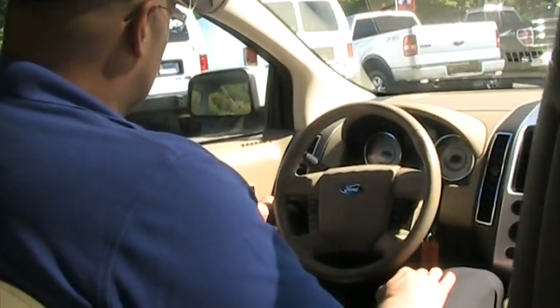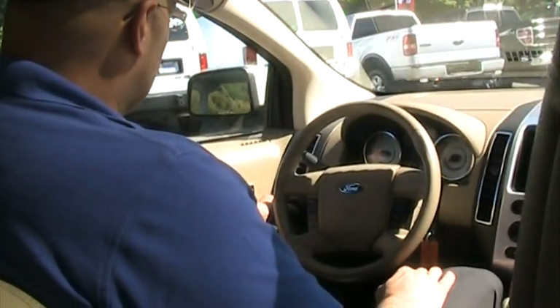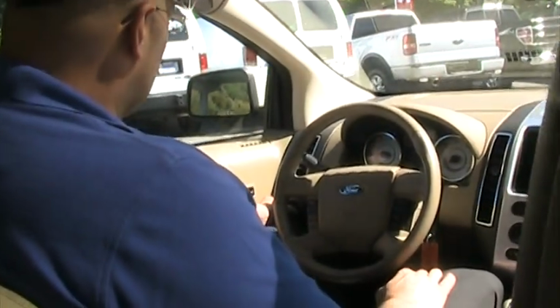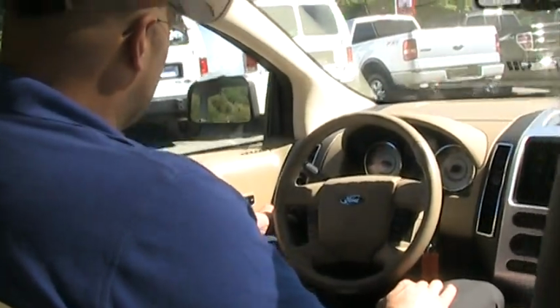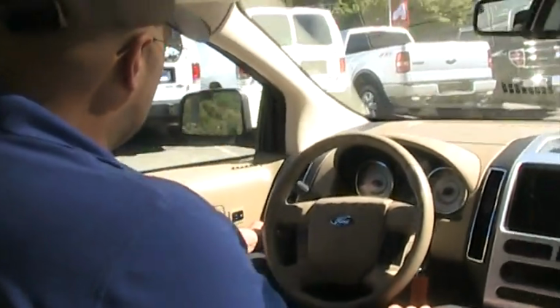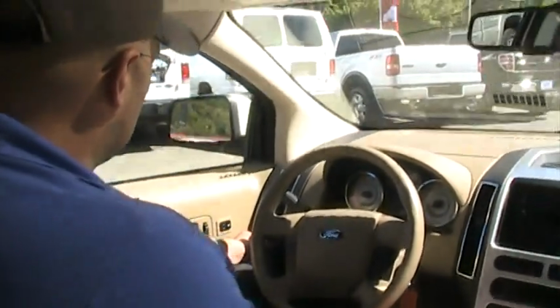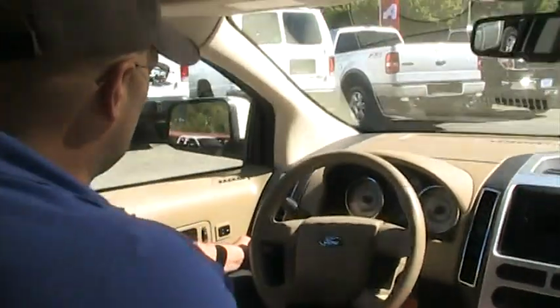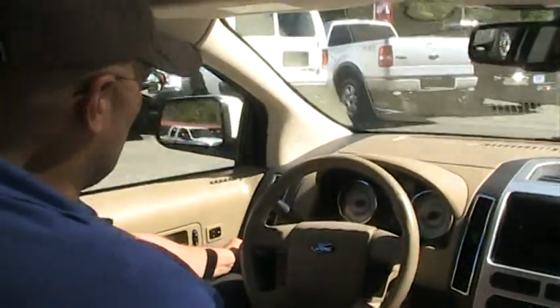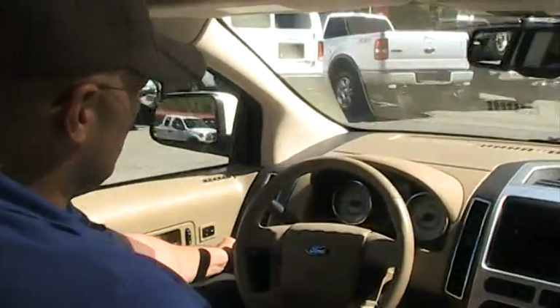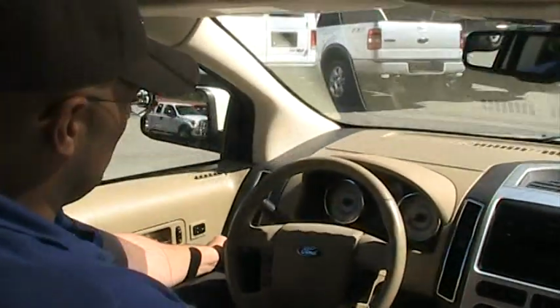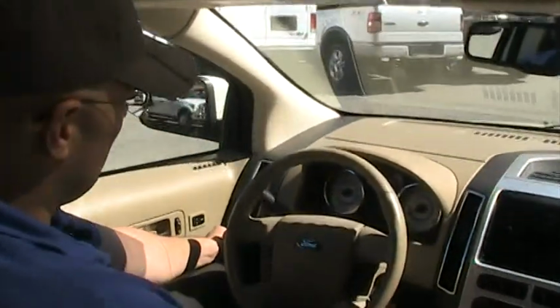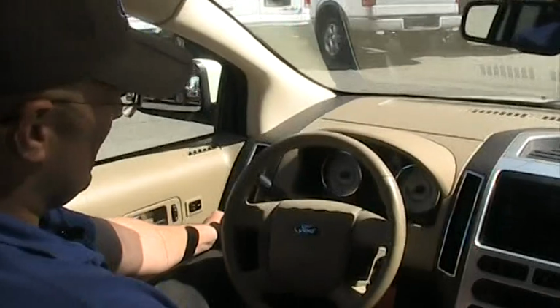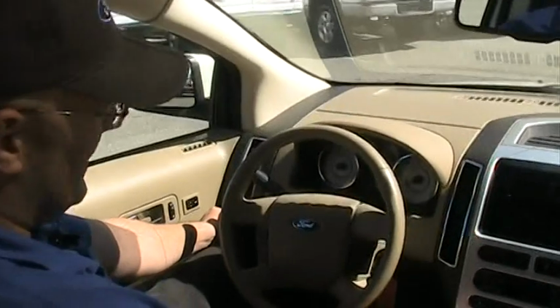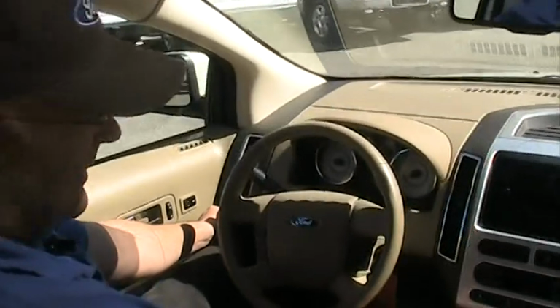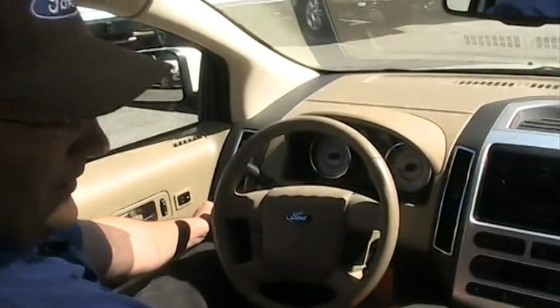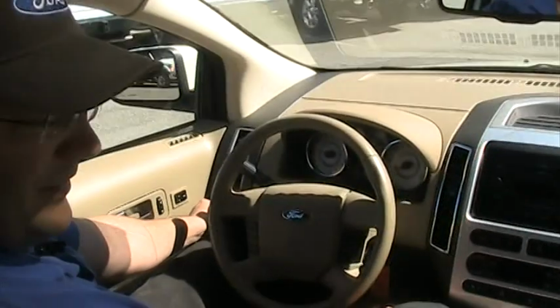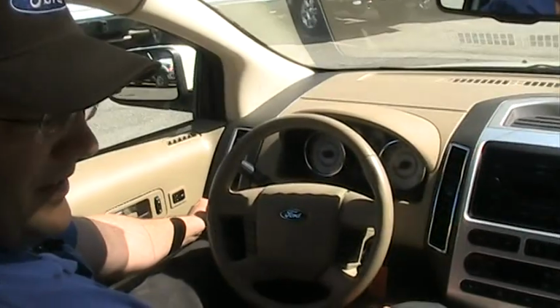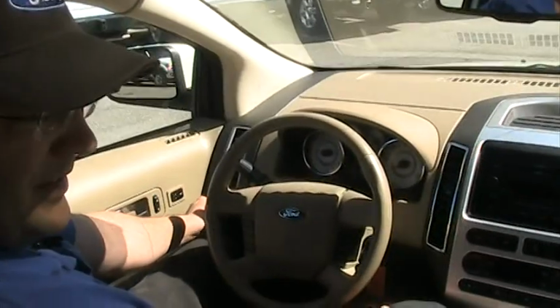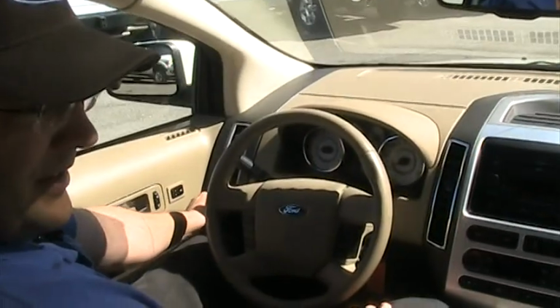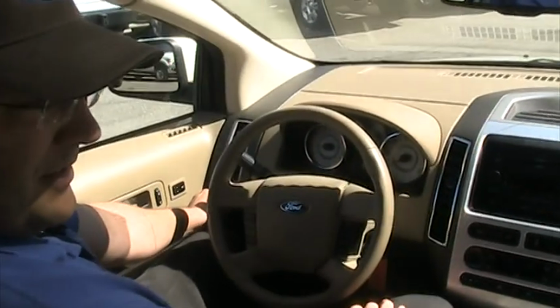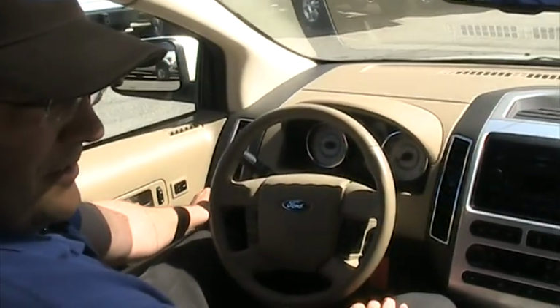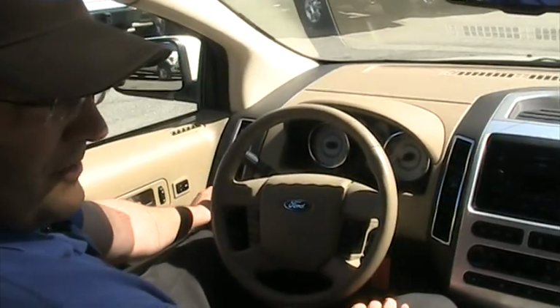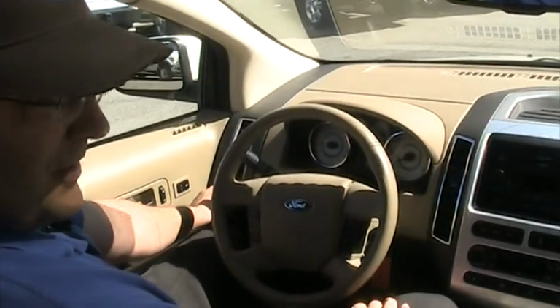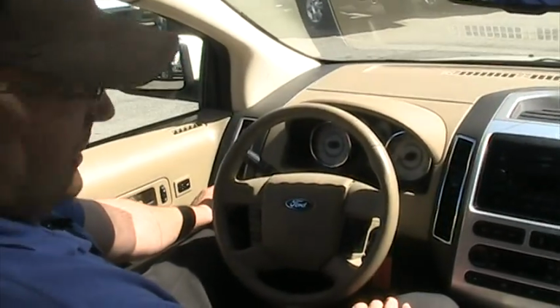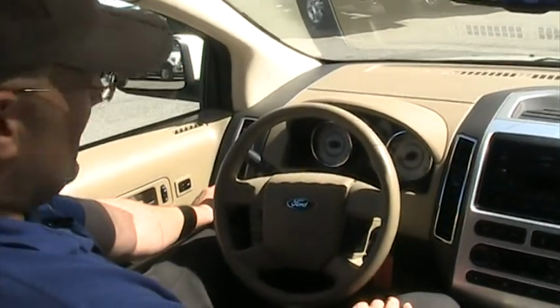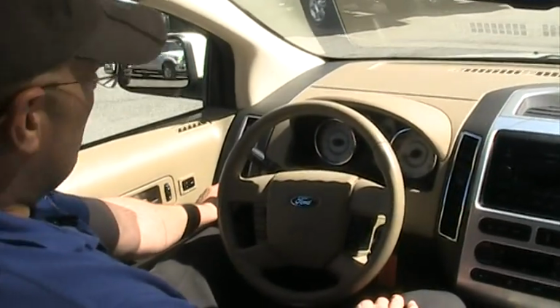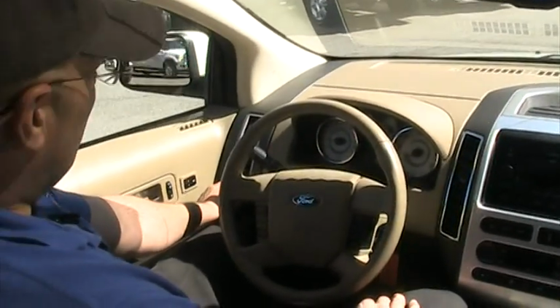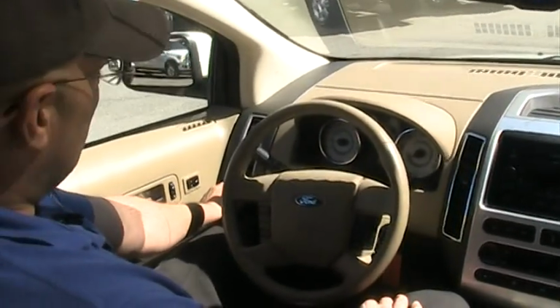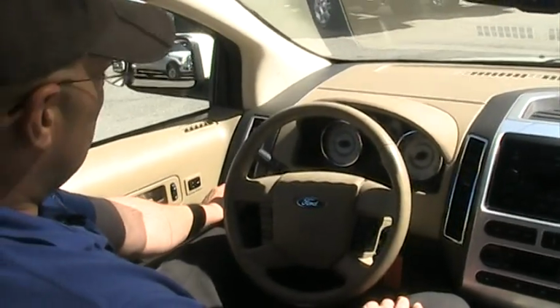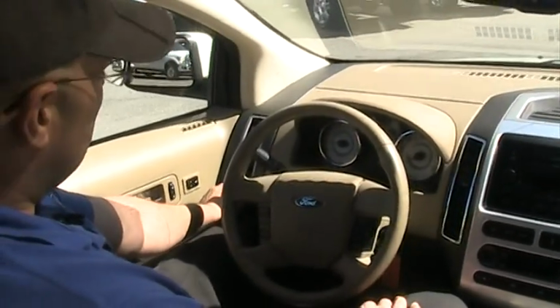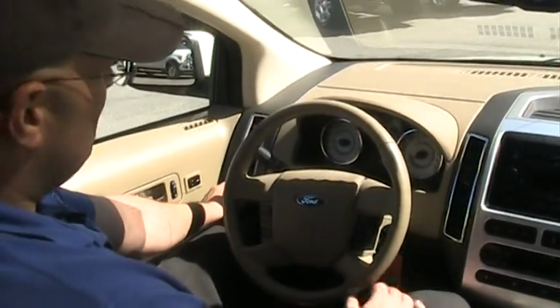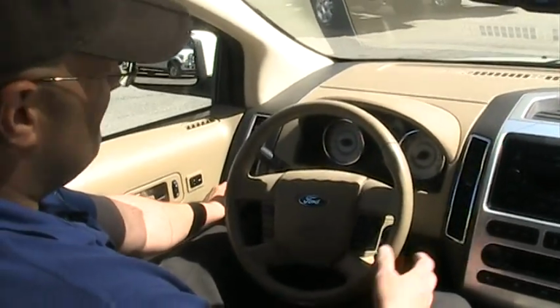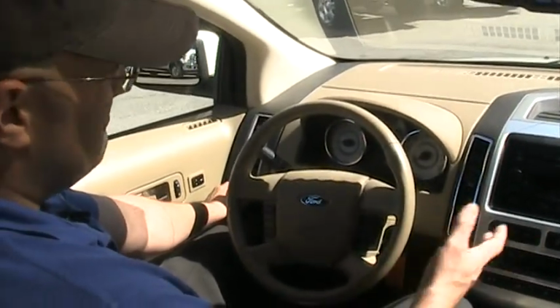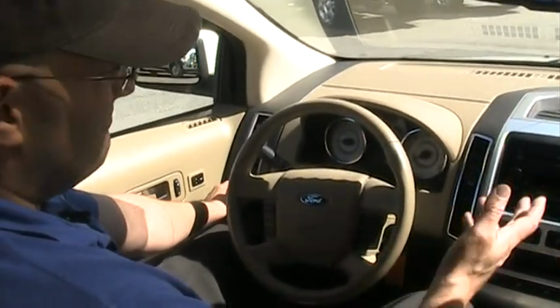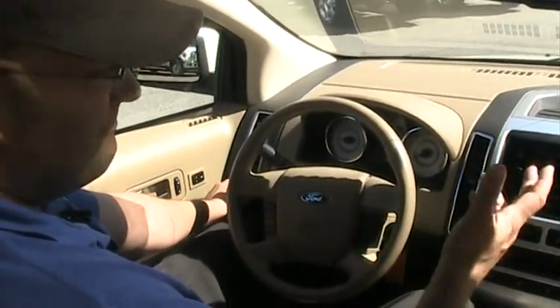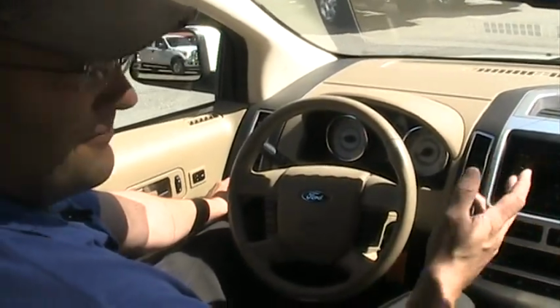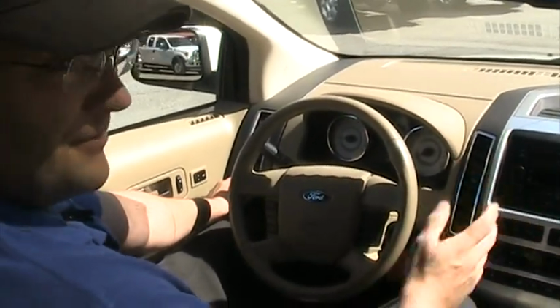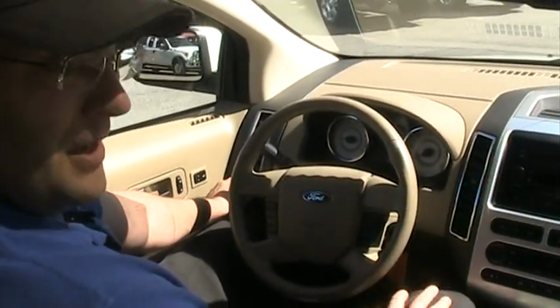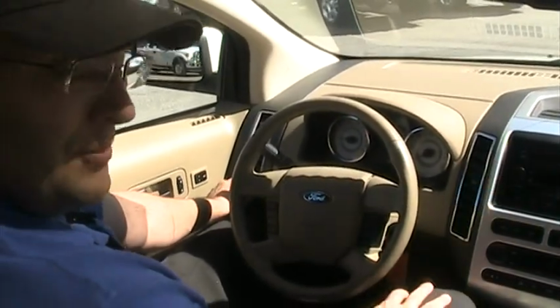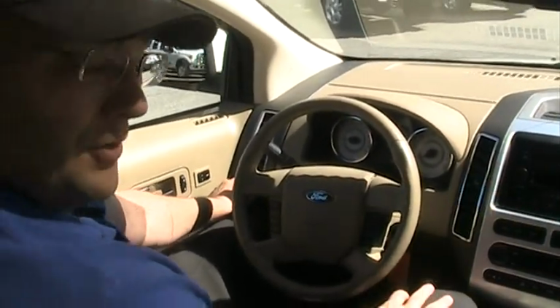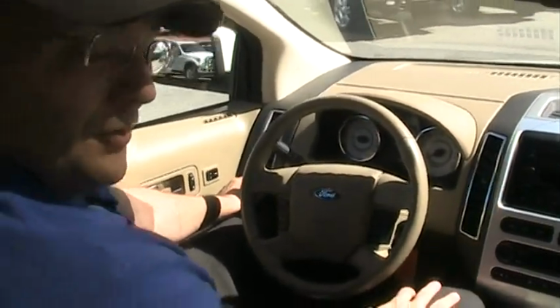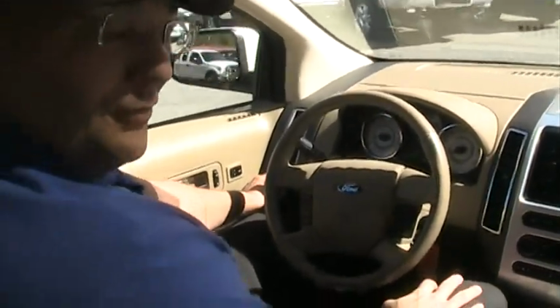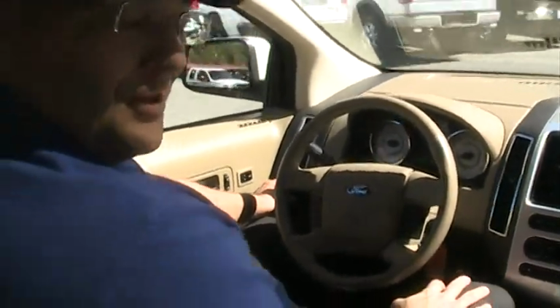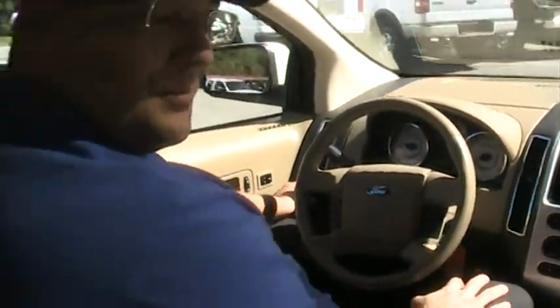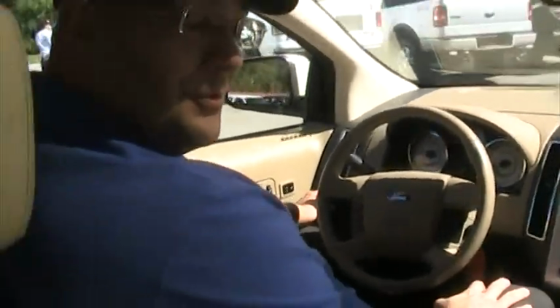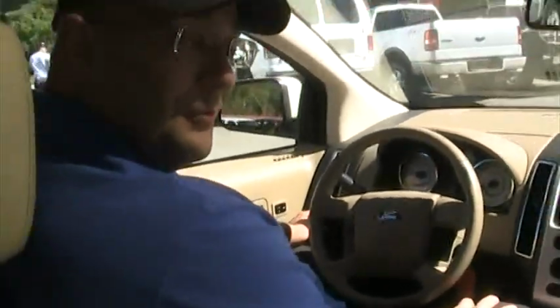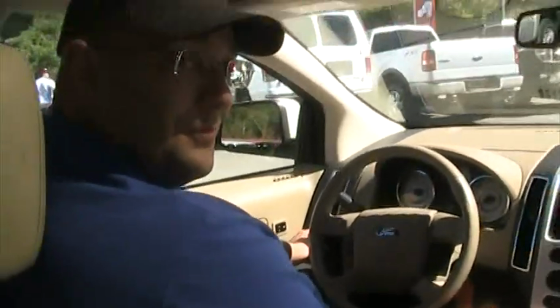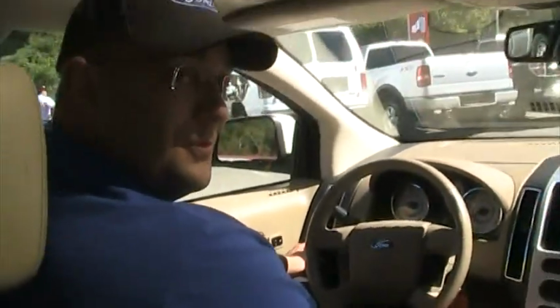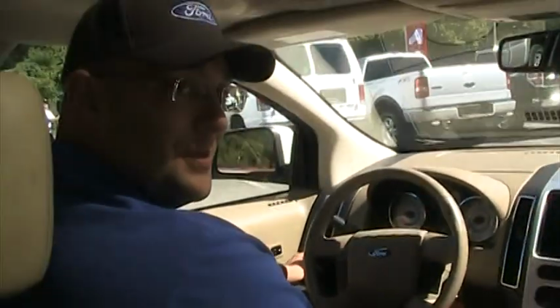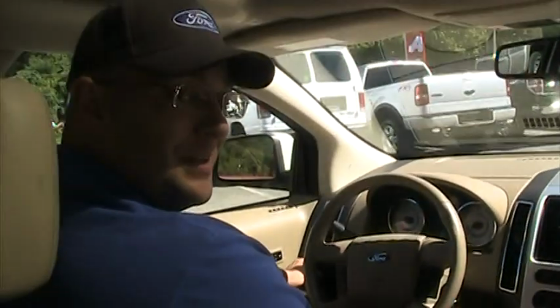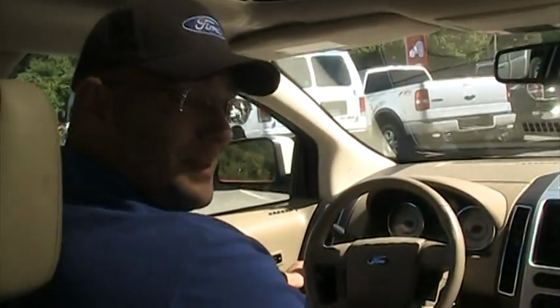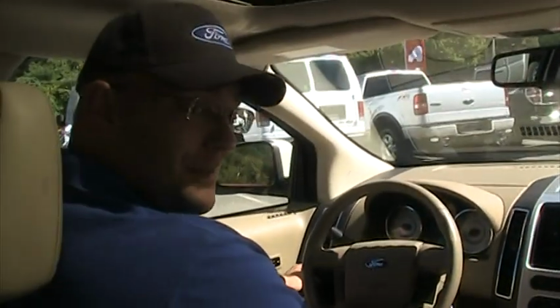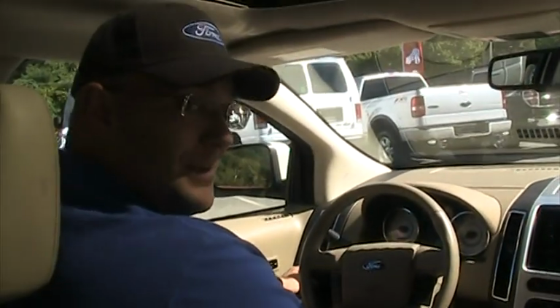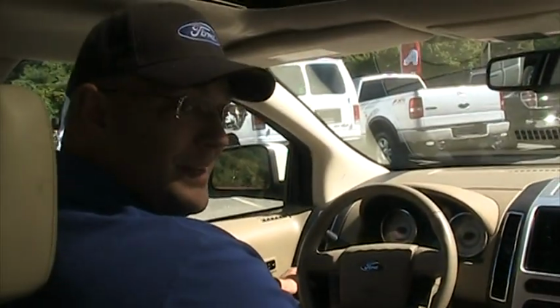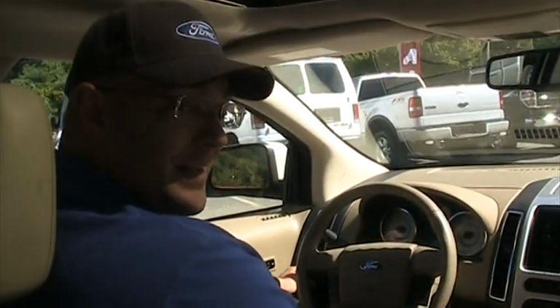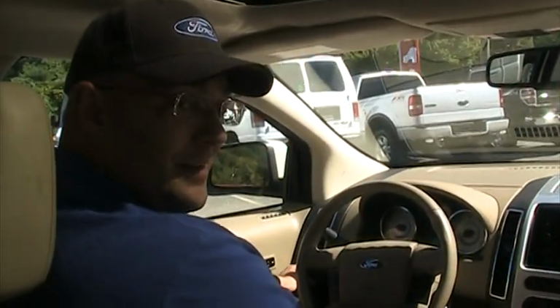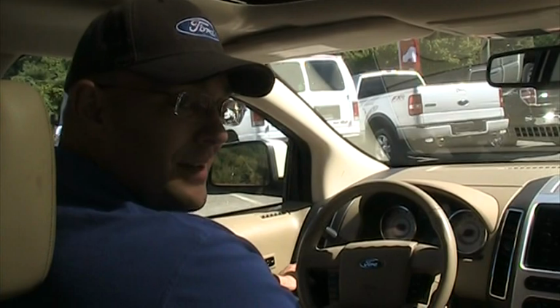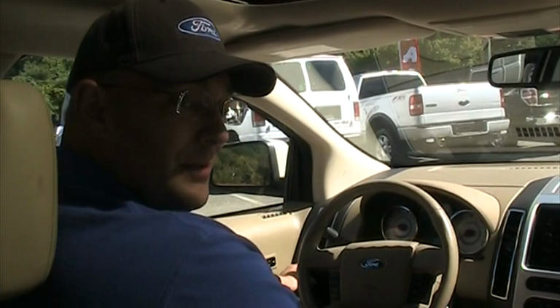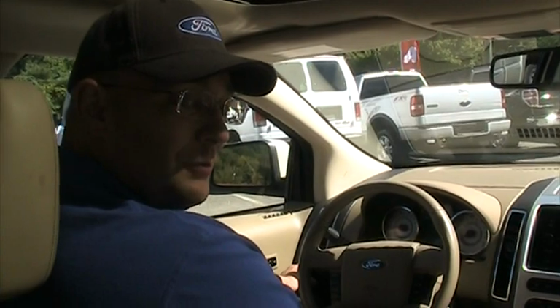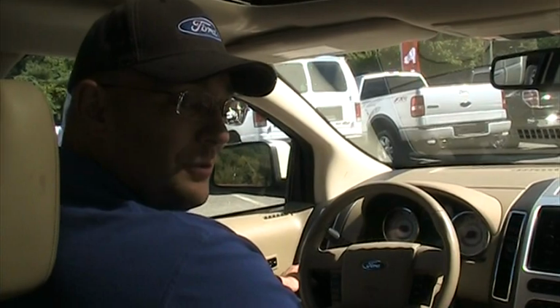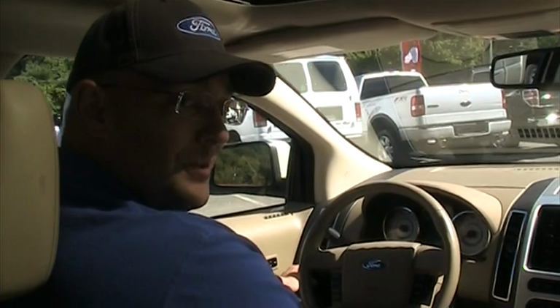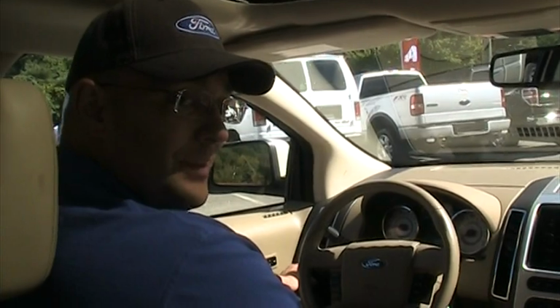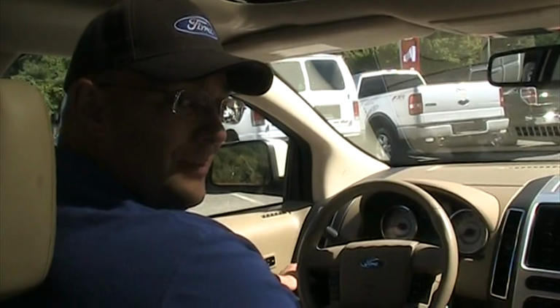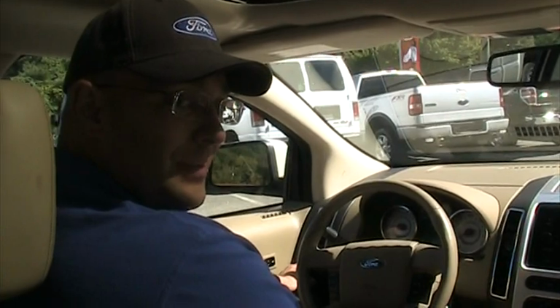Daytime running lights, regular lights. I'm Paul Sheridan with Brewster Ford — come on down and I will show you this Edge.